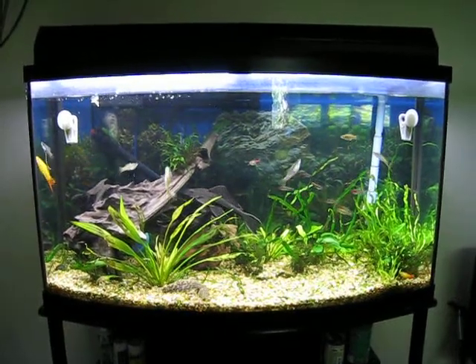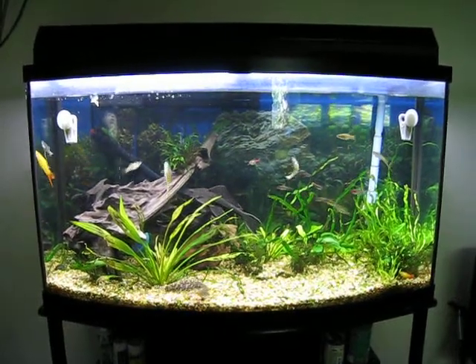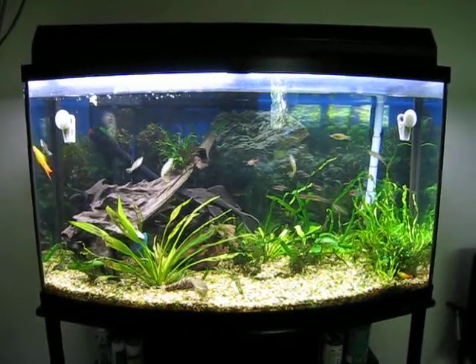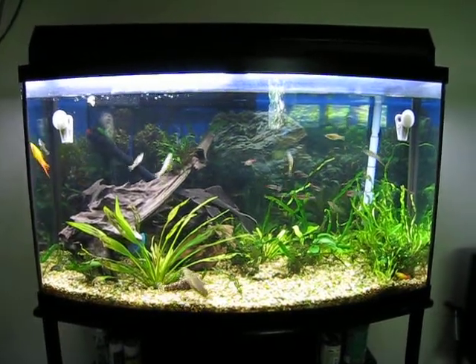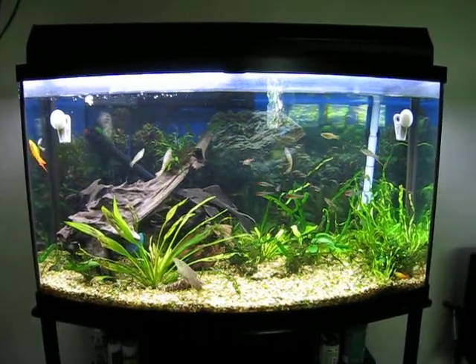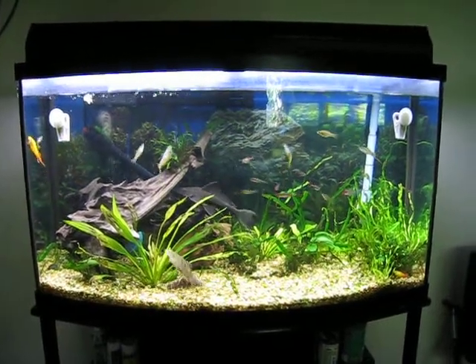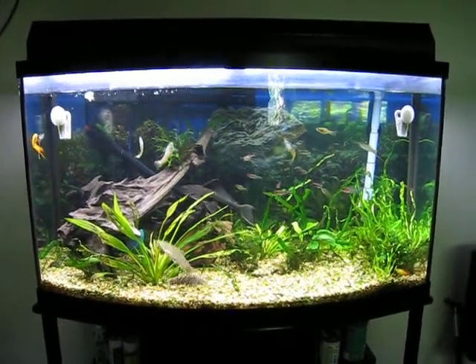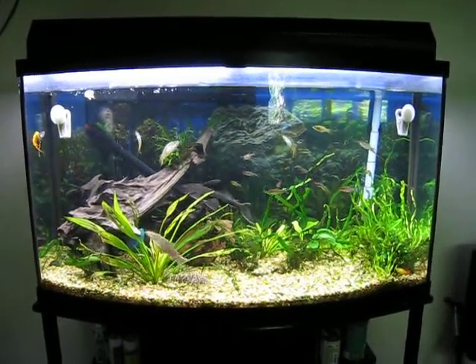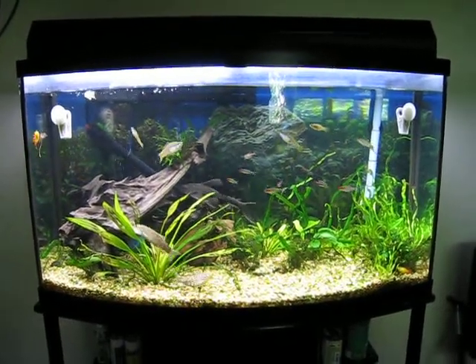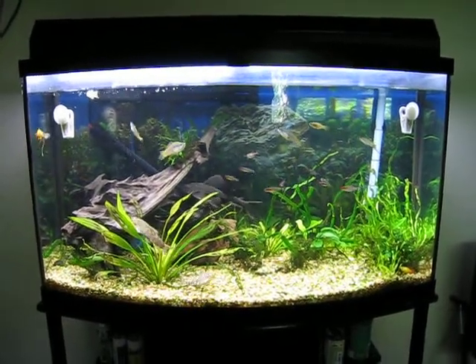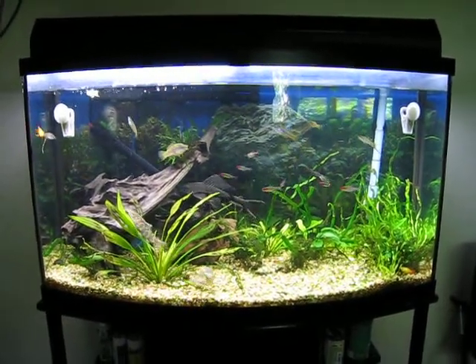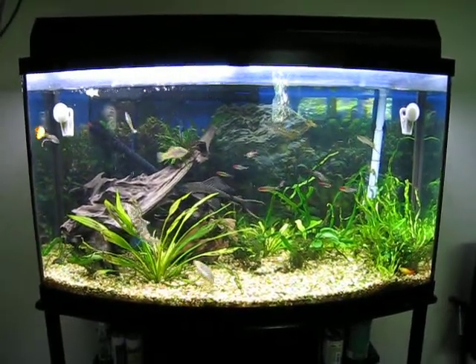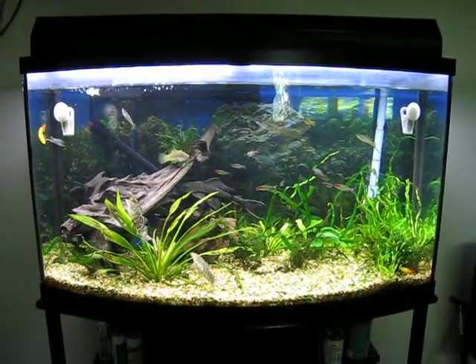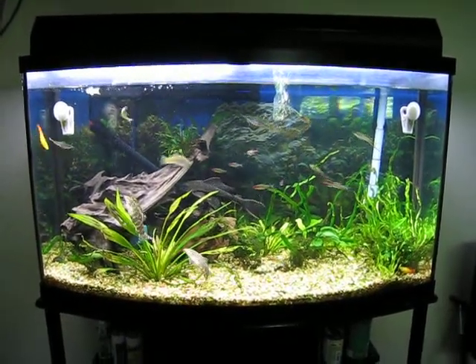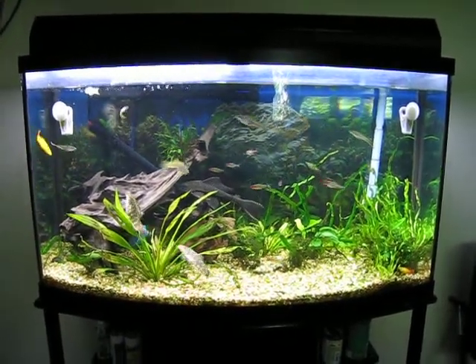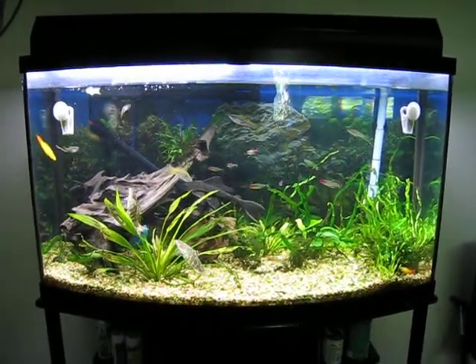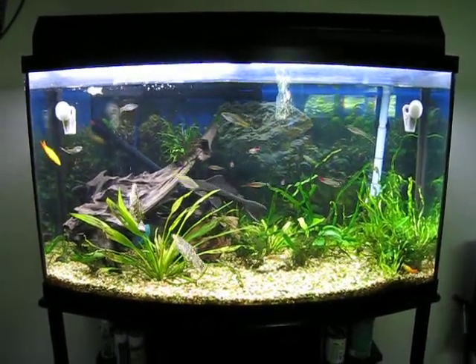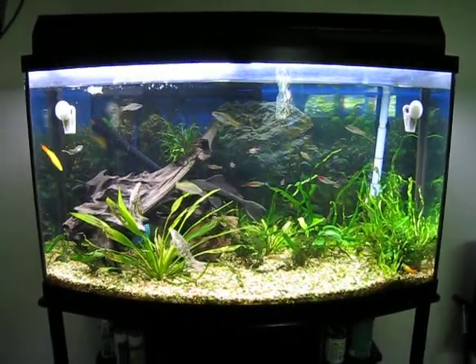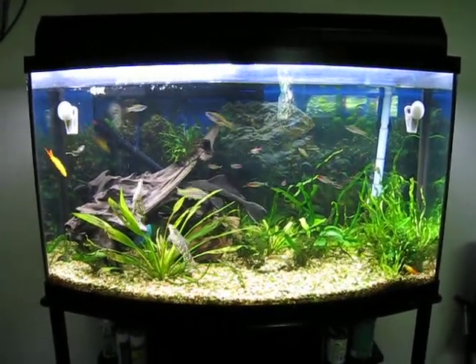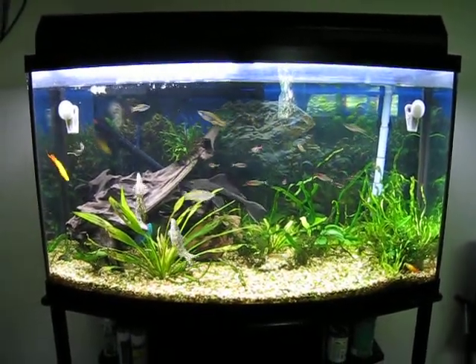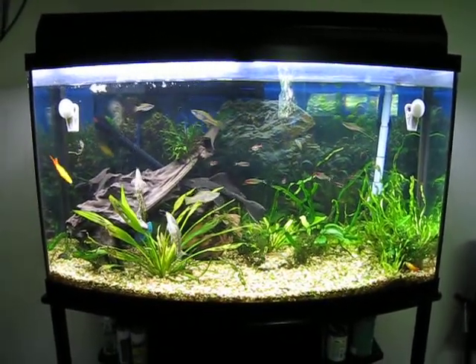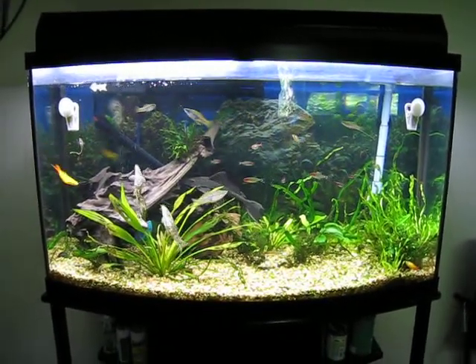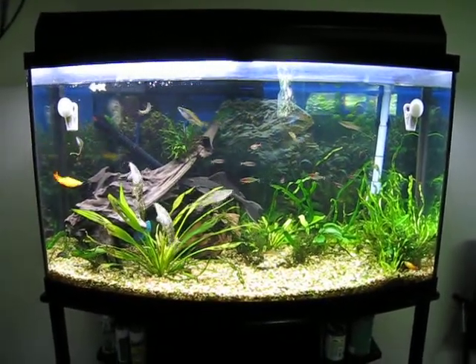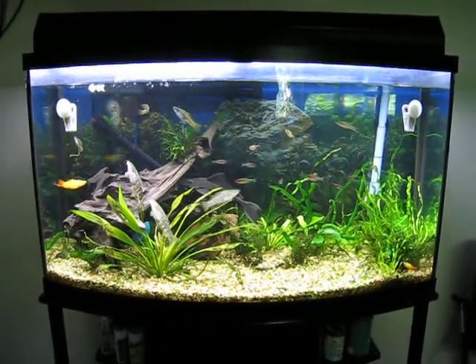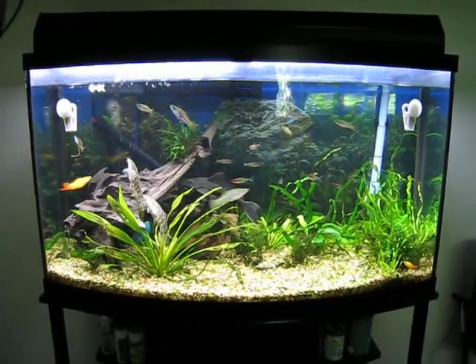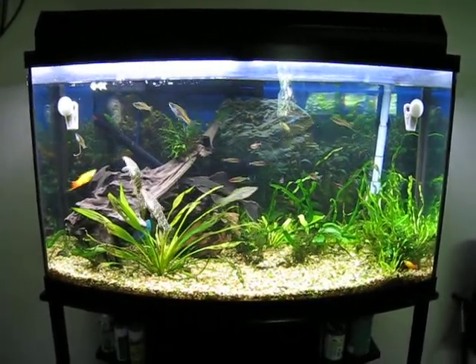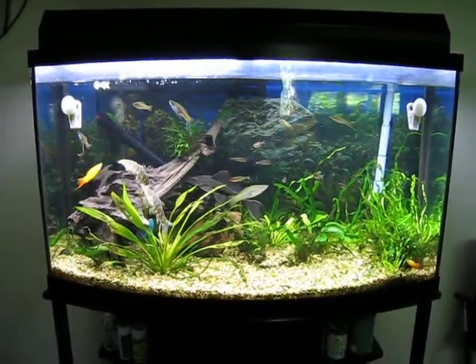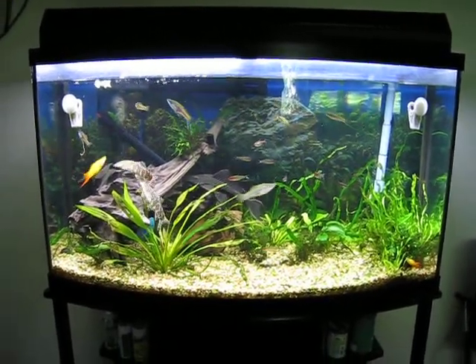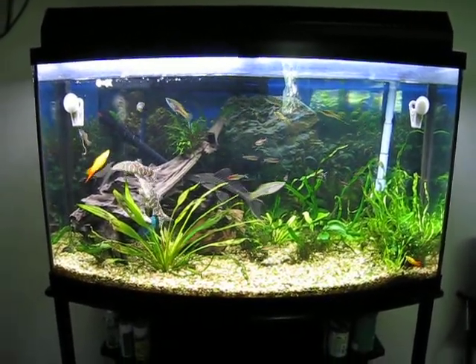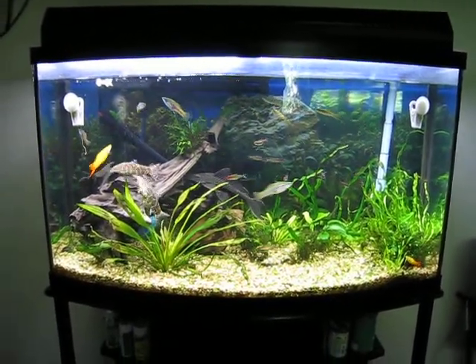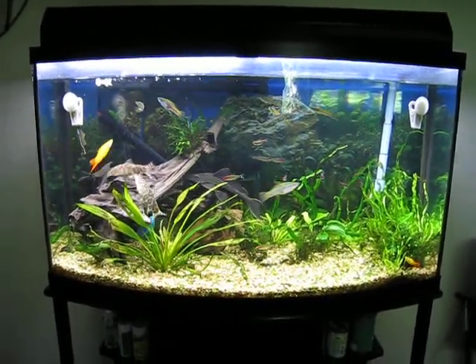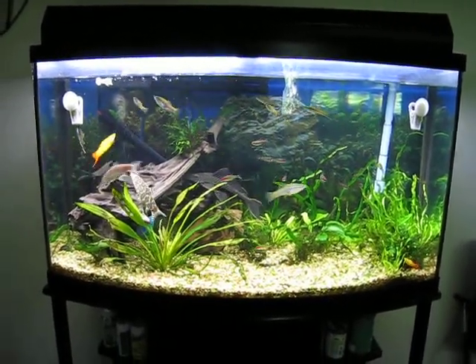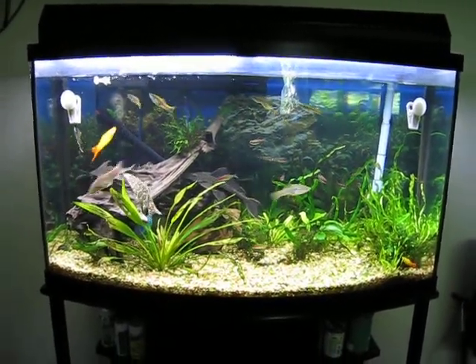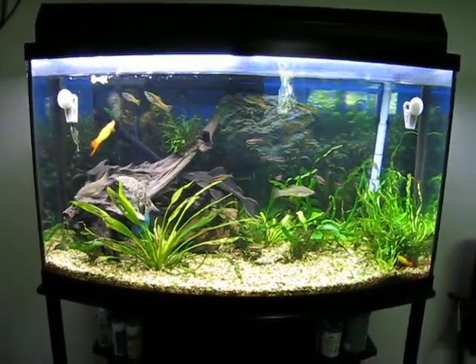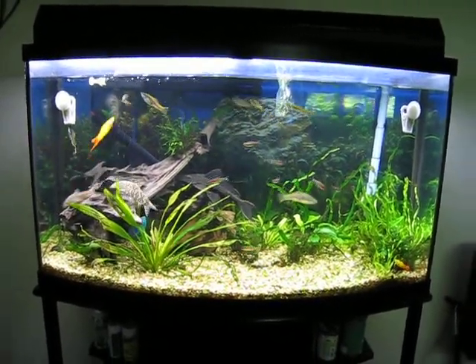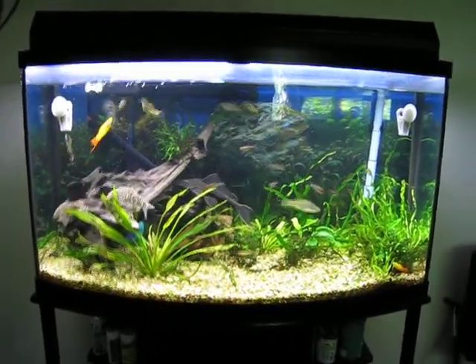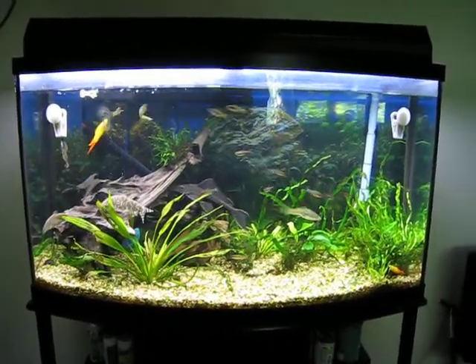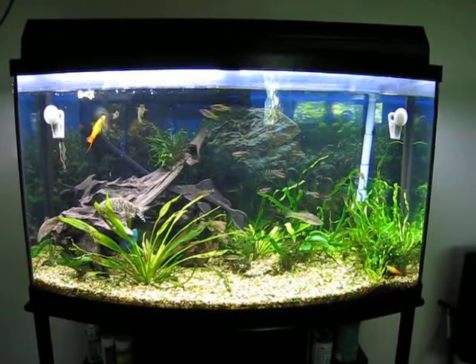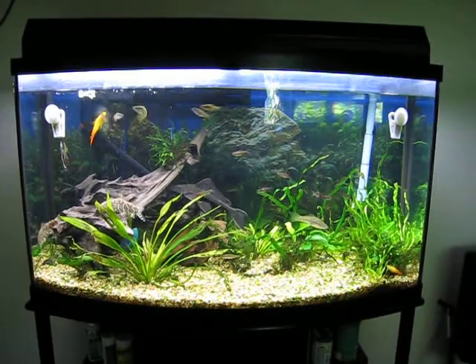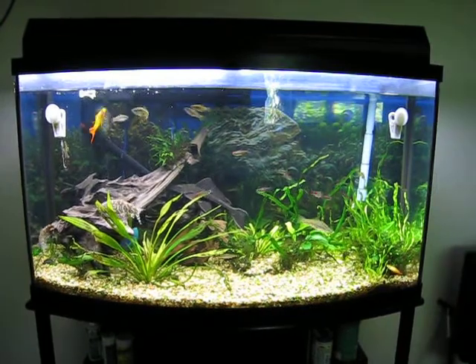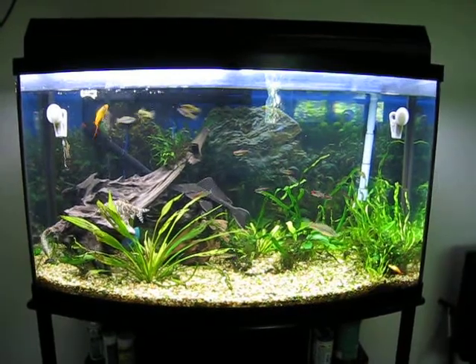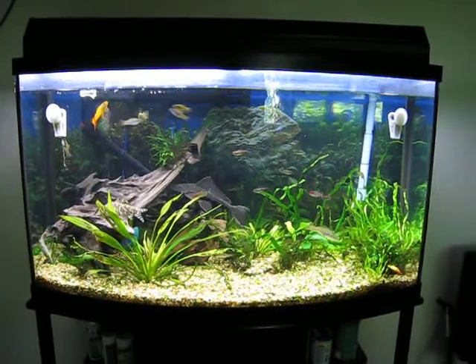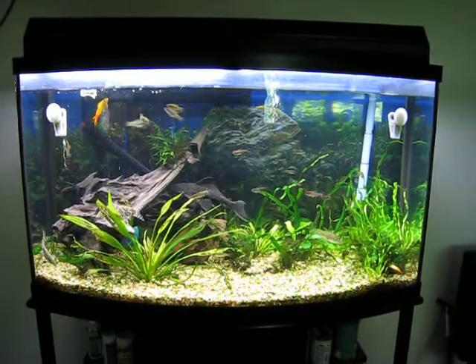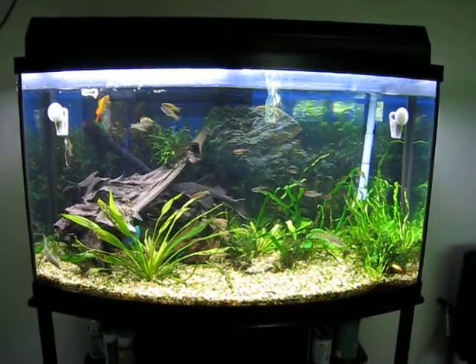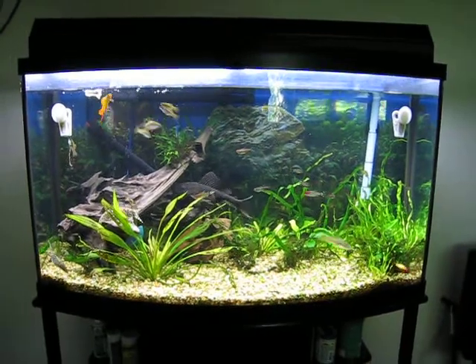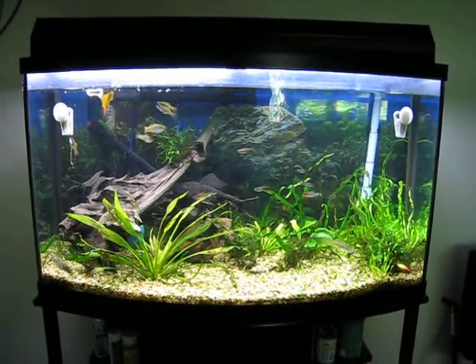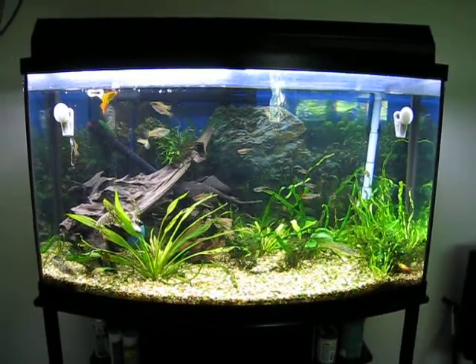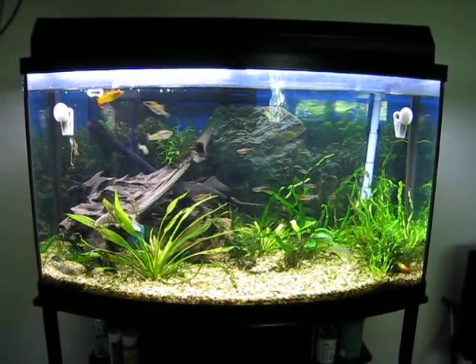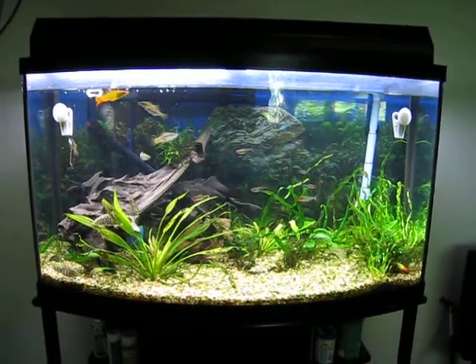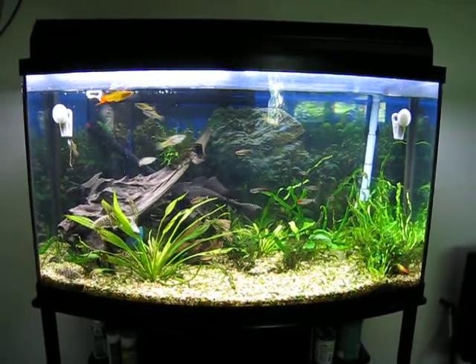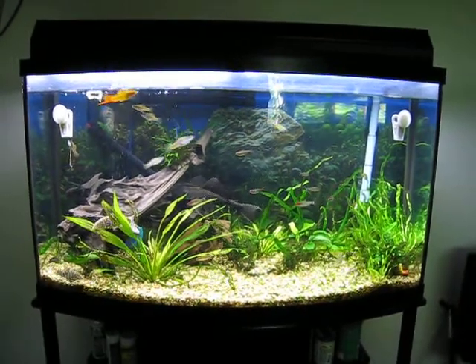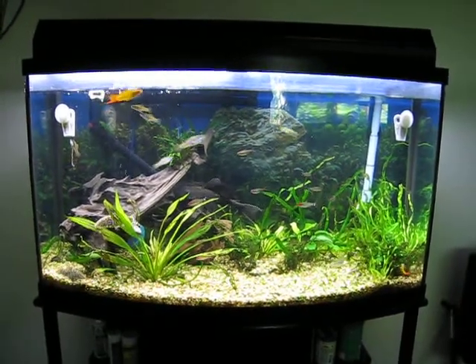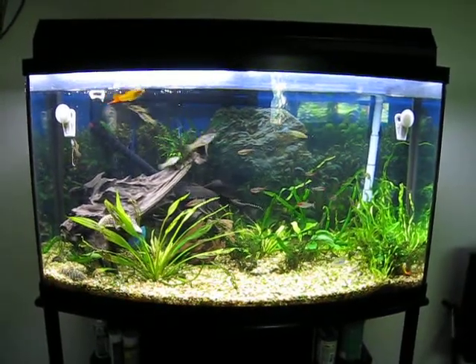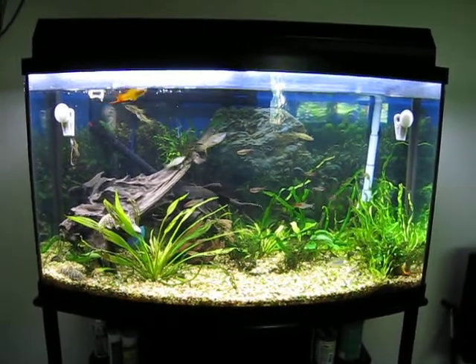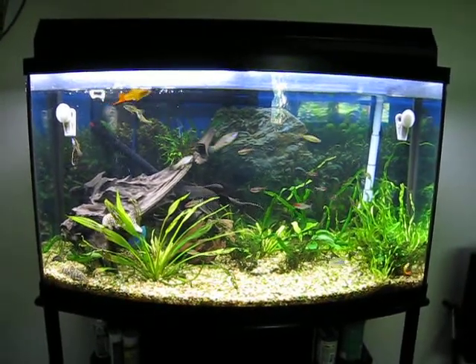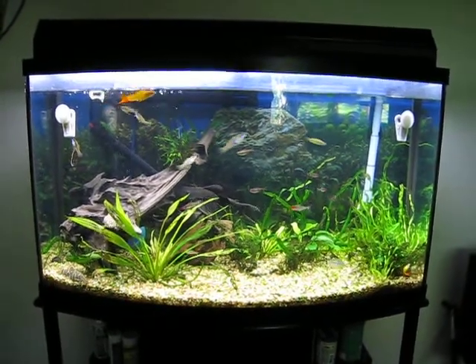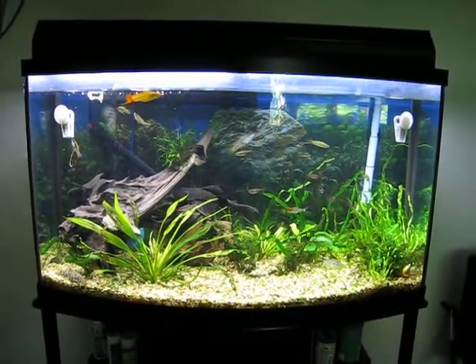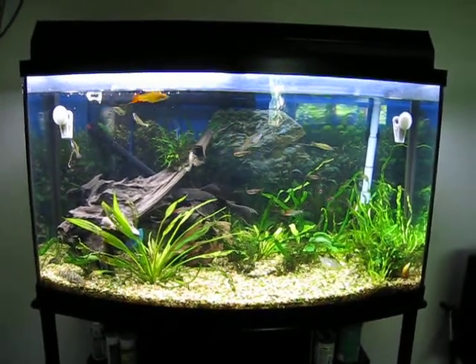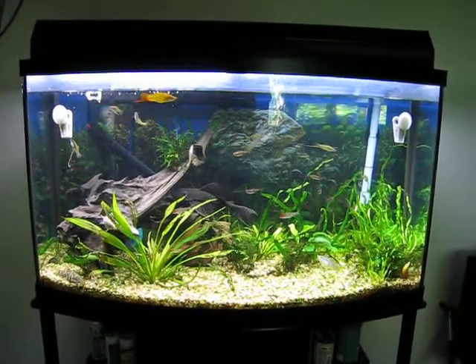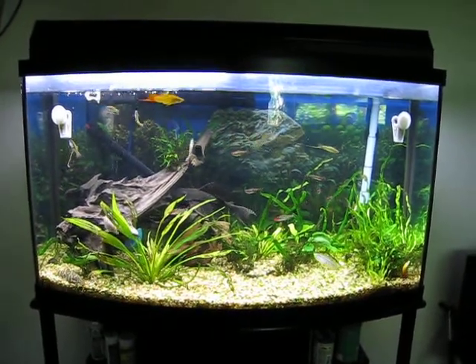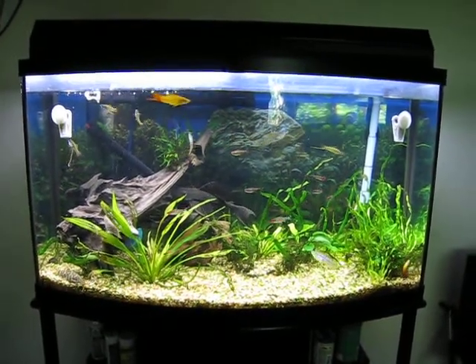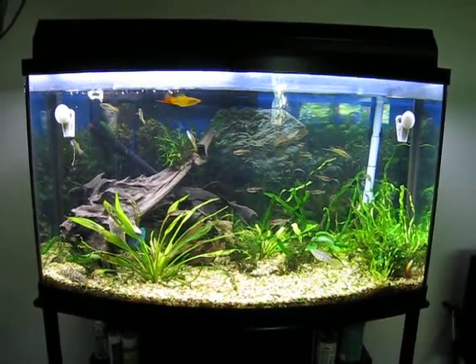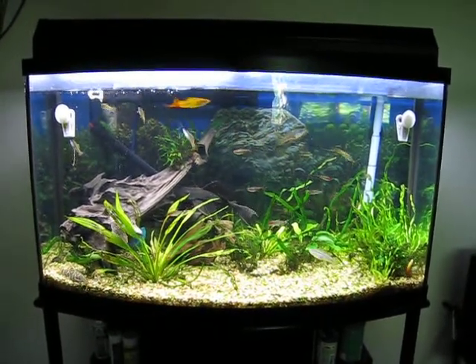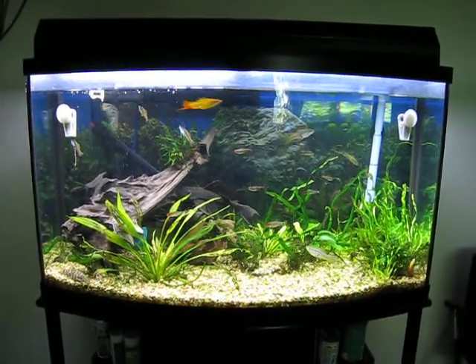Here's the 50 gallon, low on water. Needs better lighting. 50 gallons, 100 watts of light.